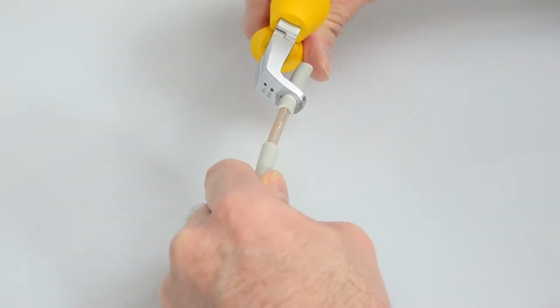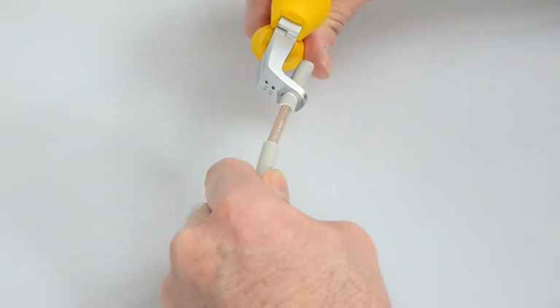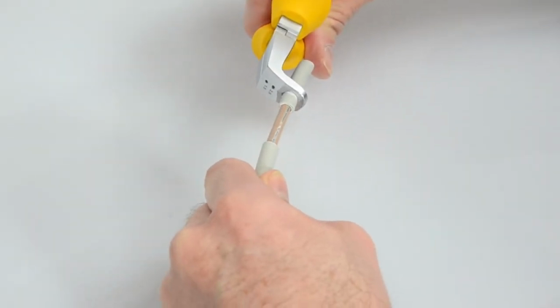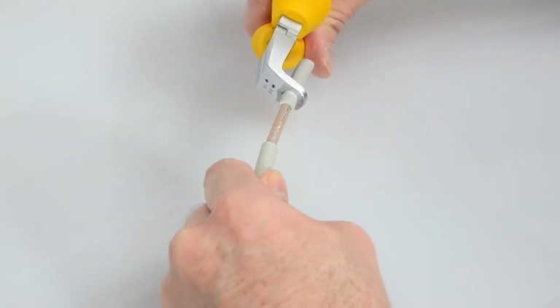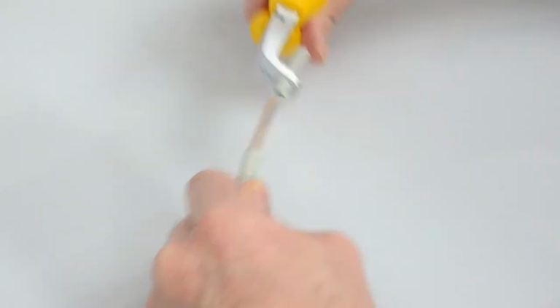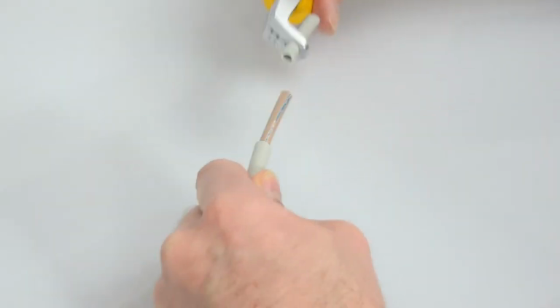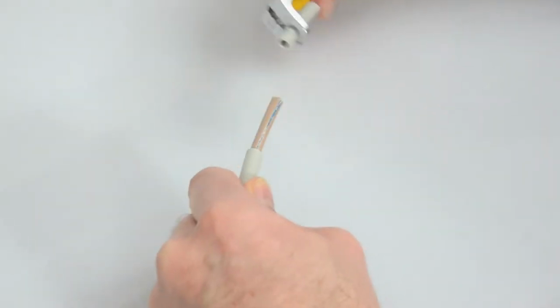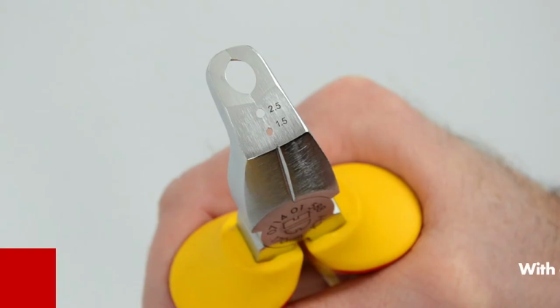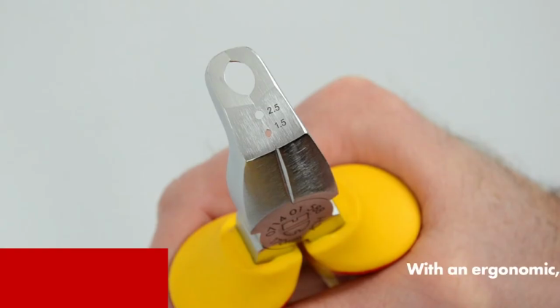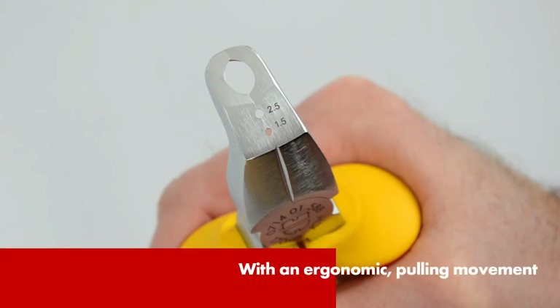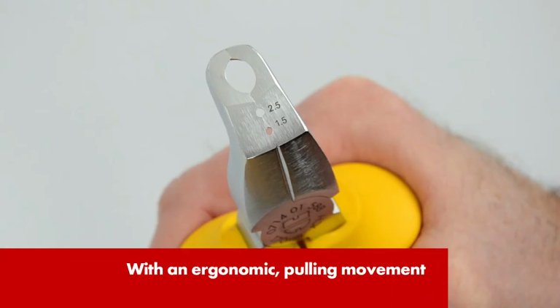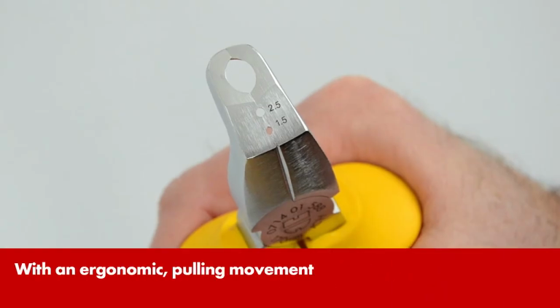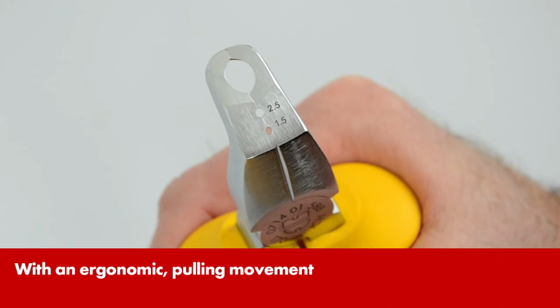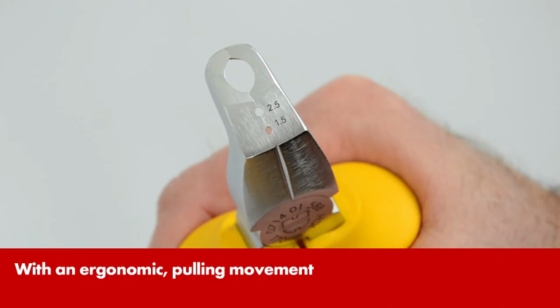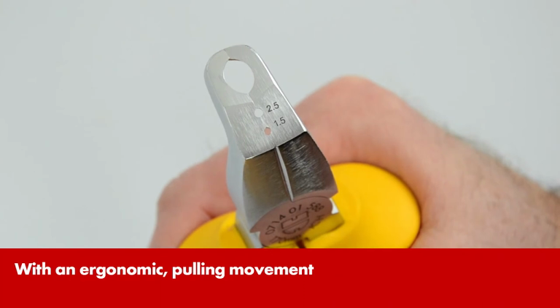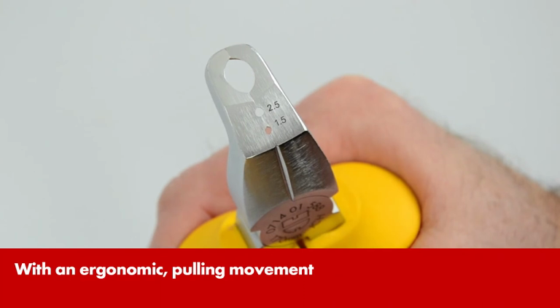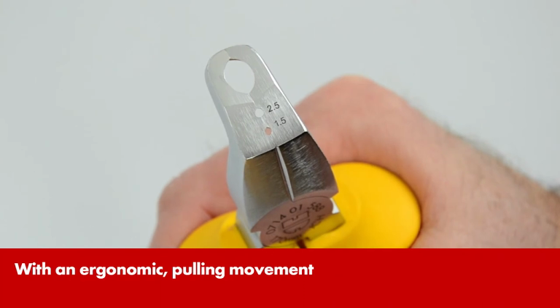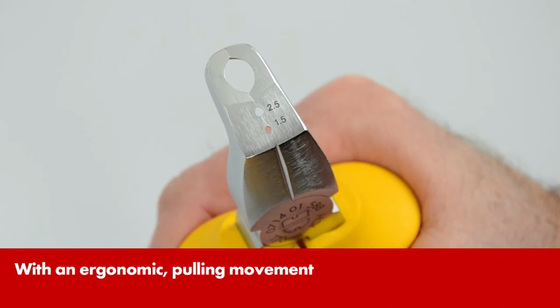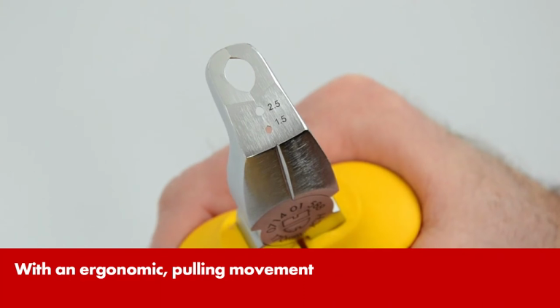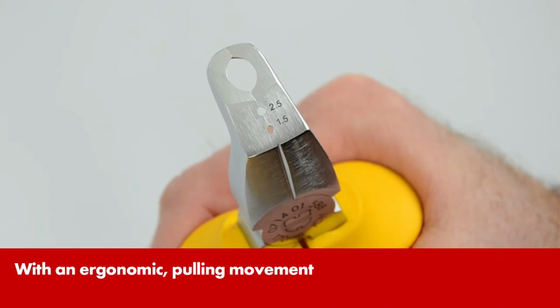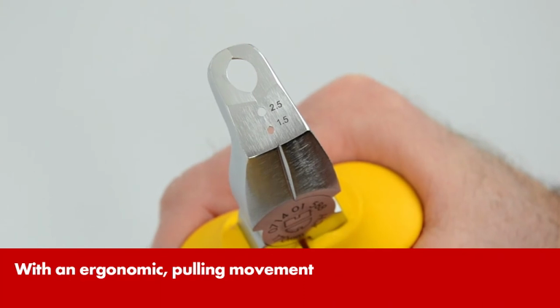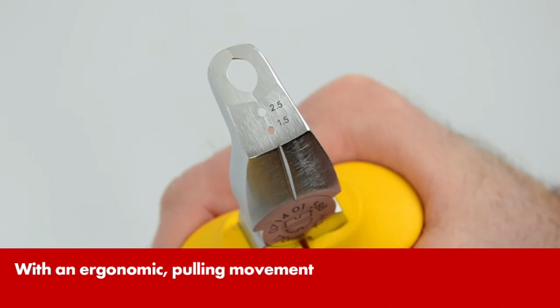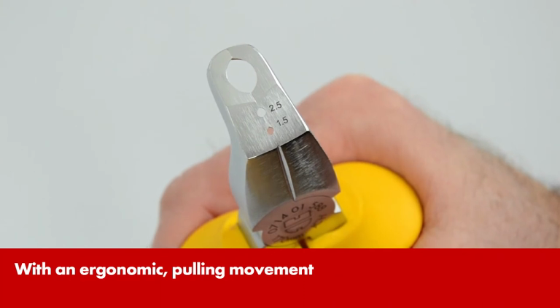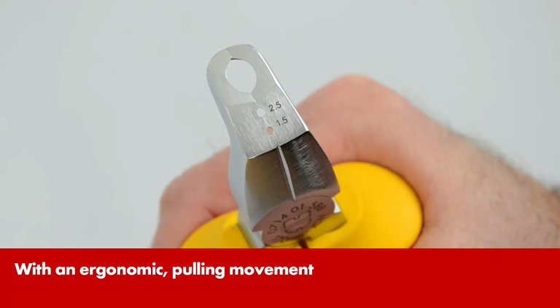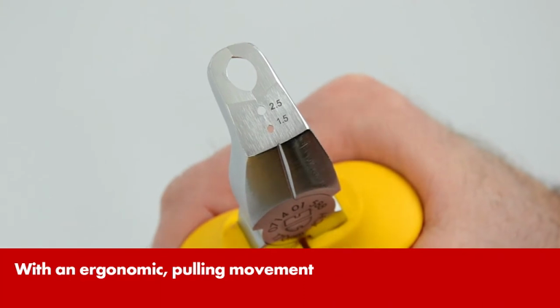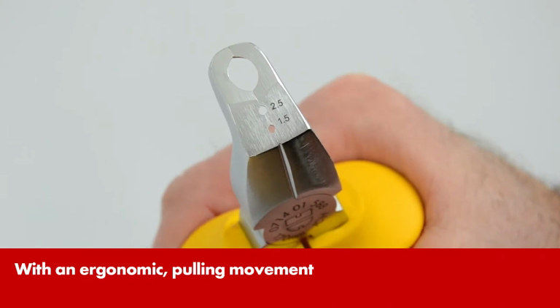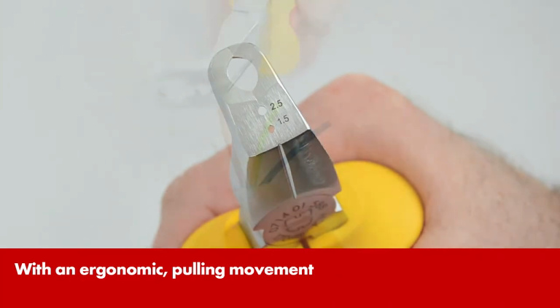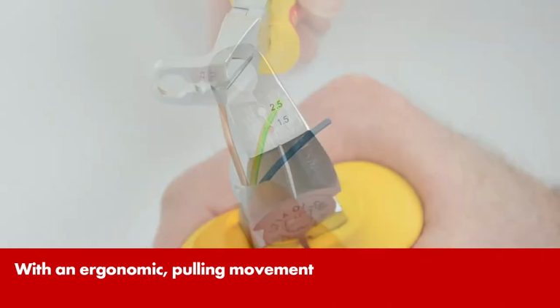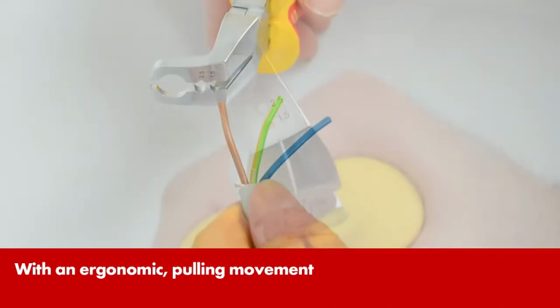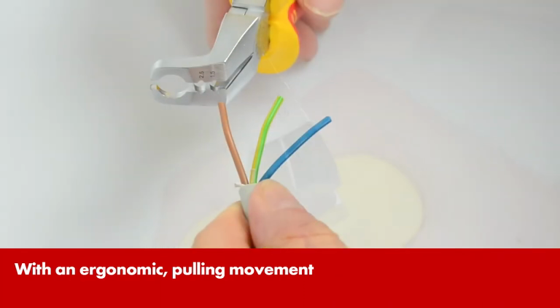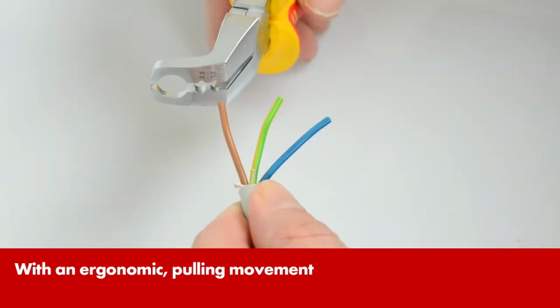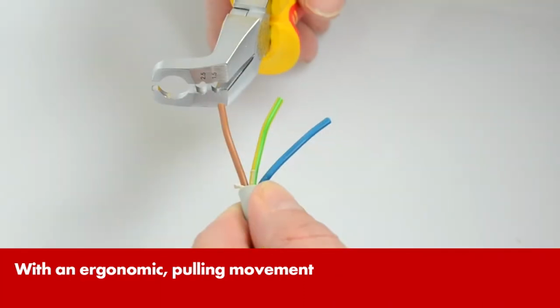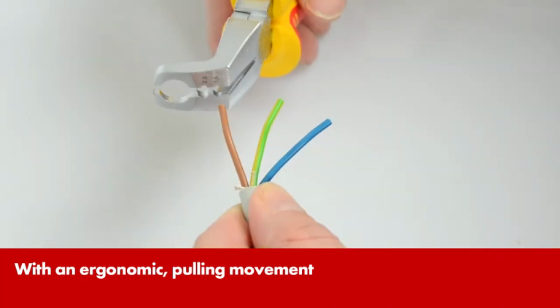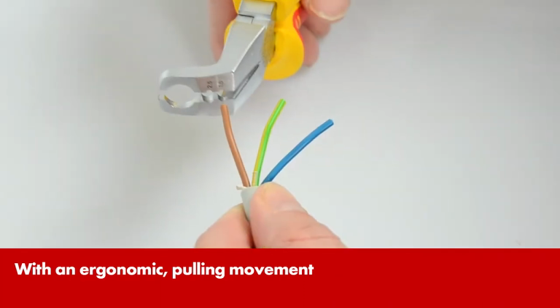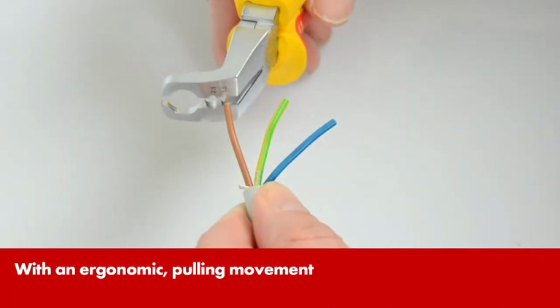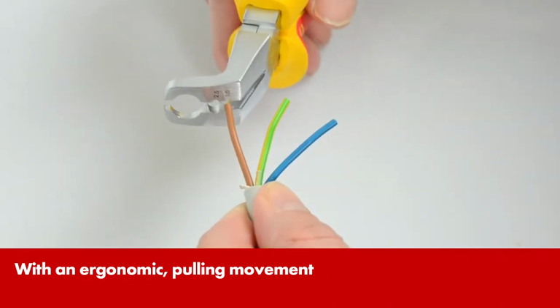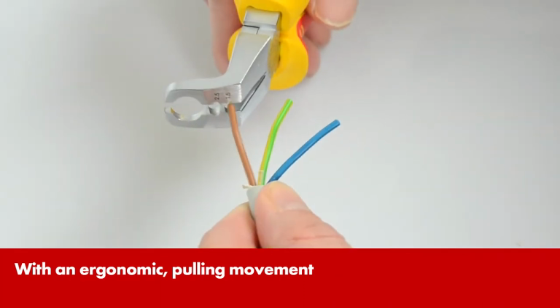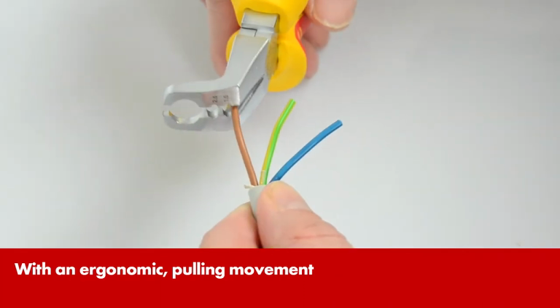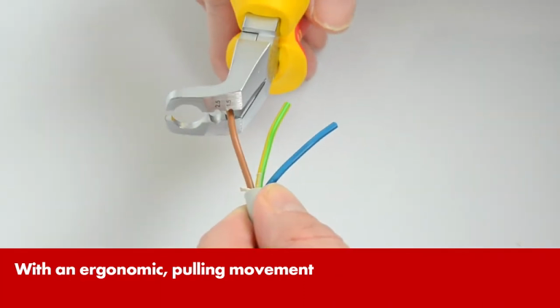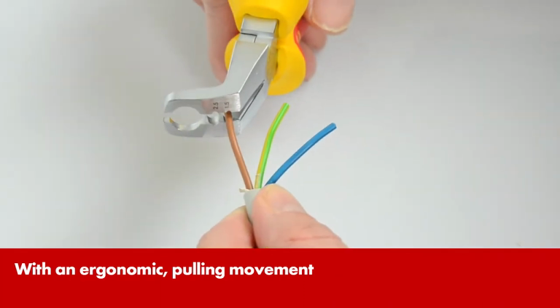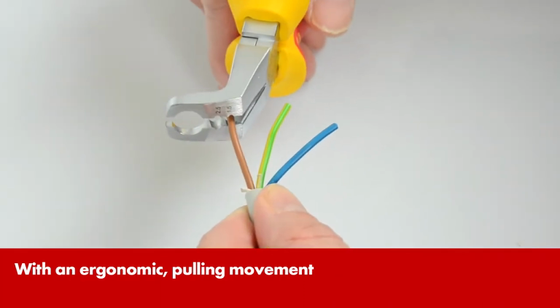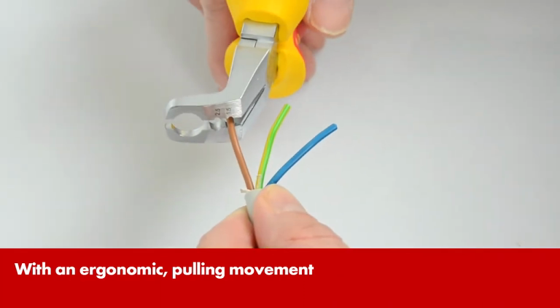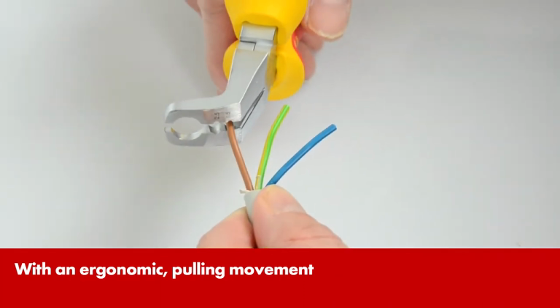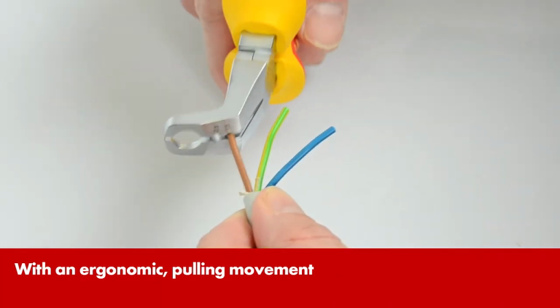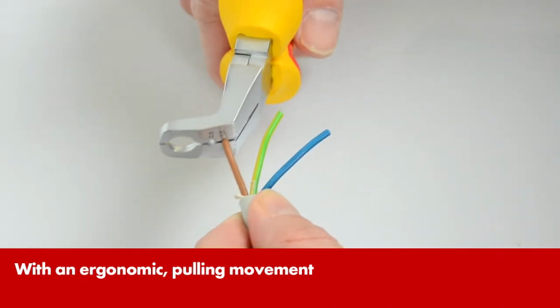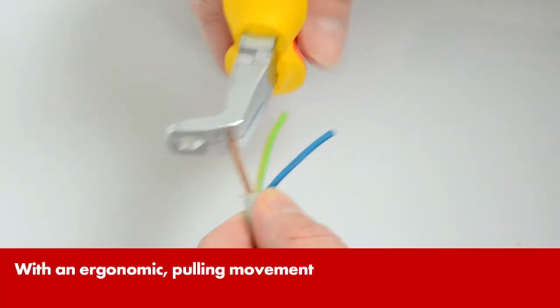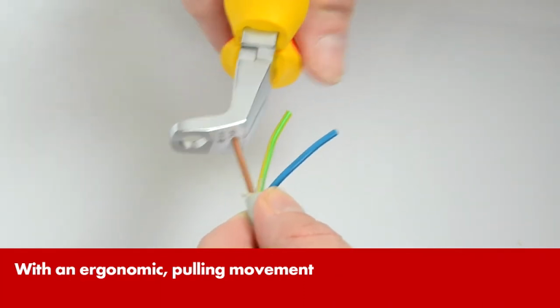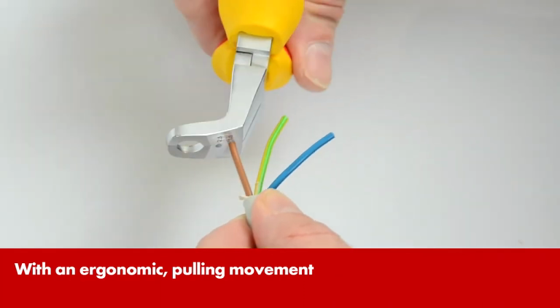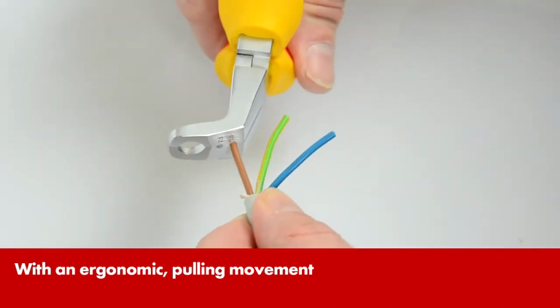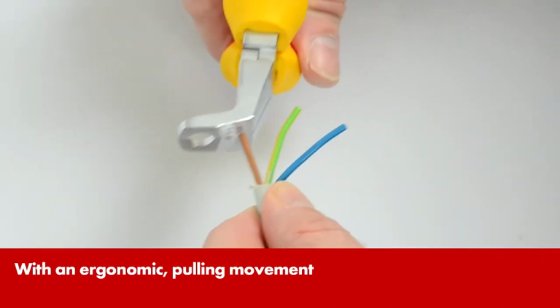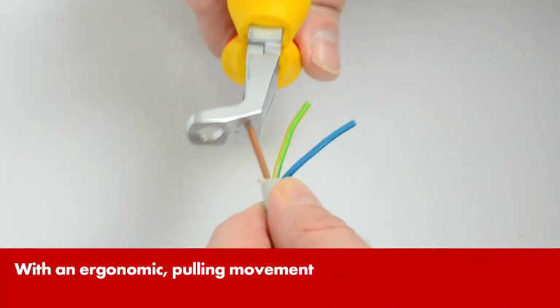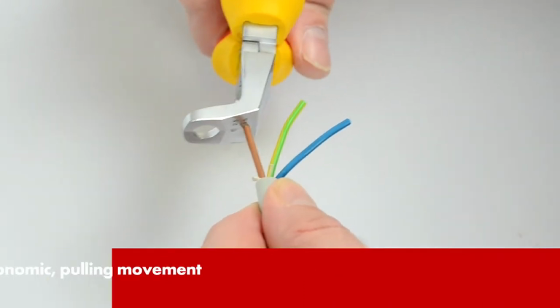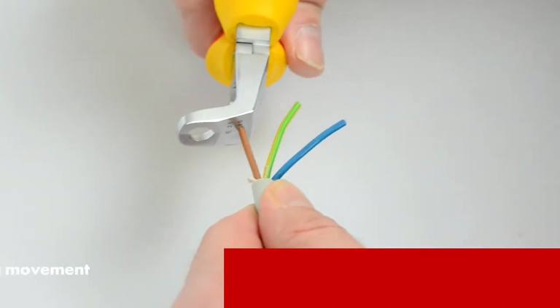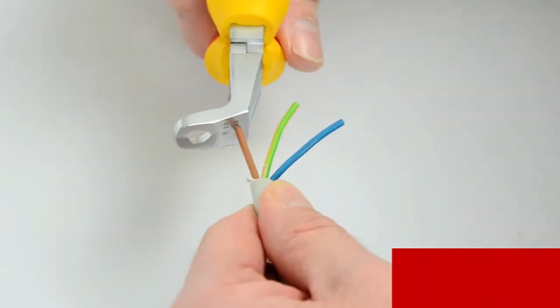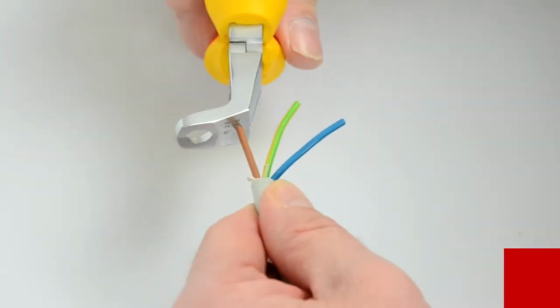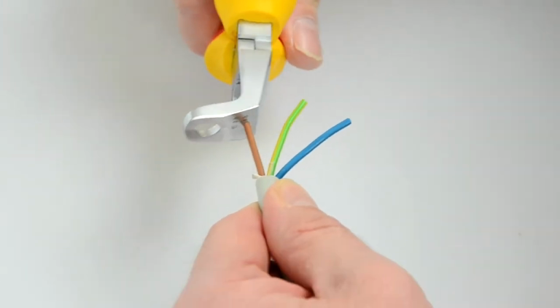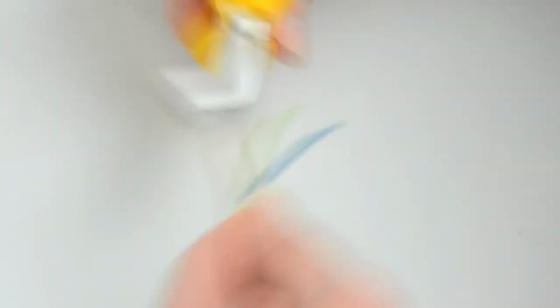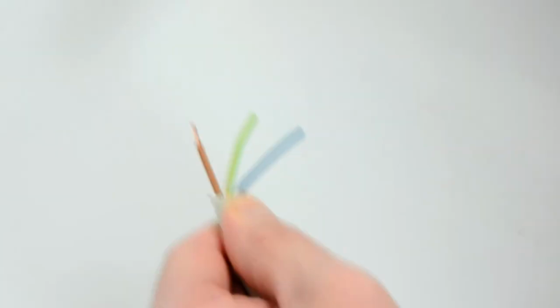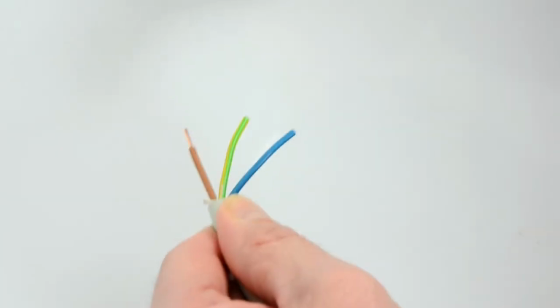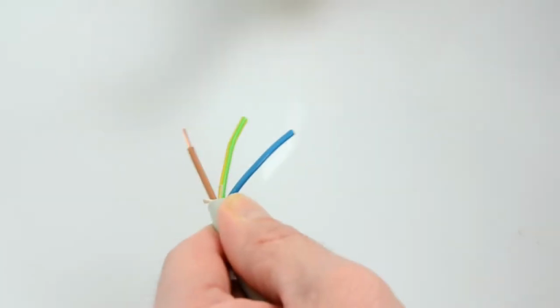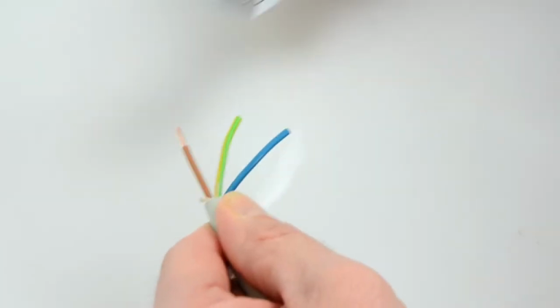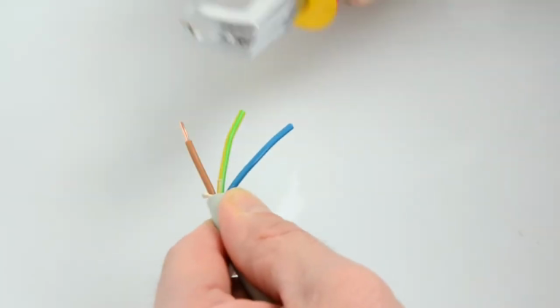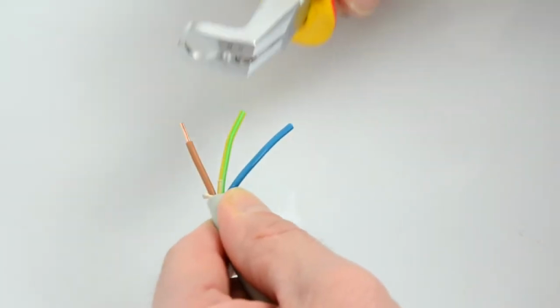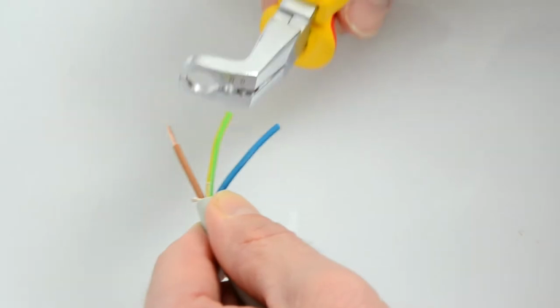The pliers have two additional holes for removing wire insulation. Wires can be stripped quickly in this way.